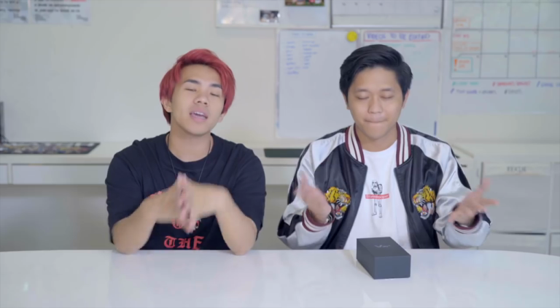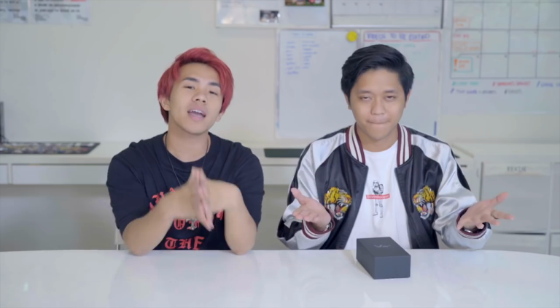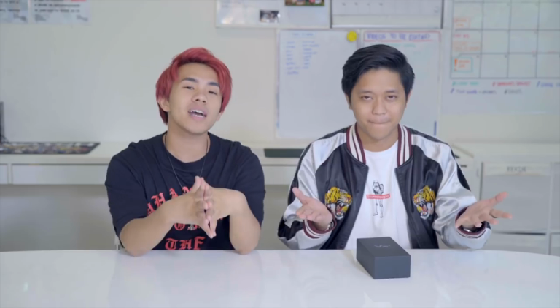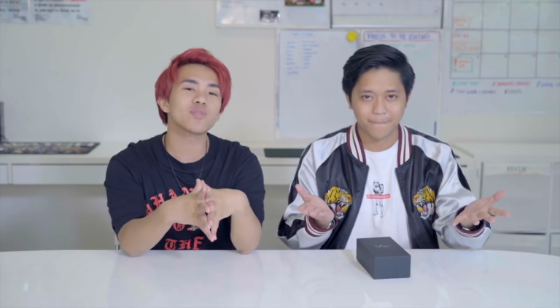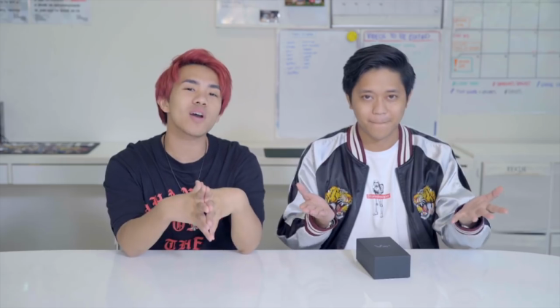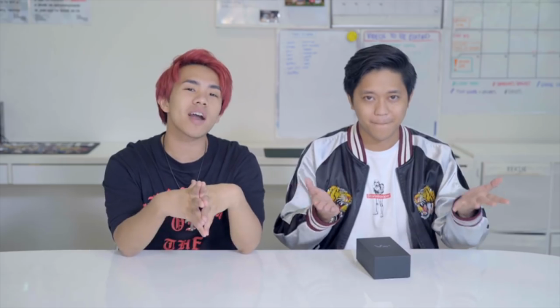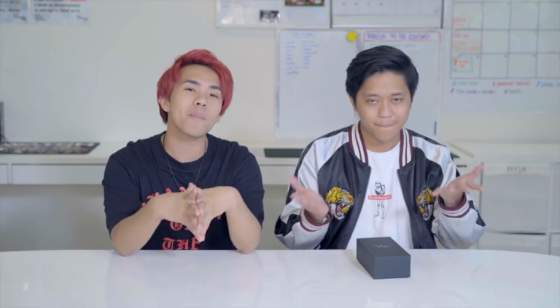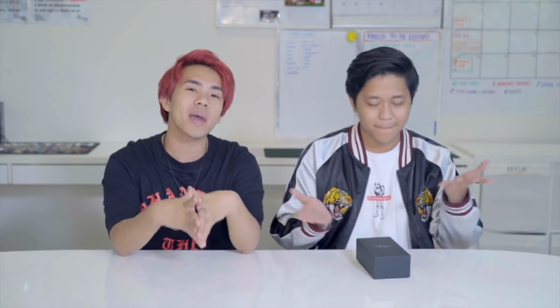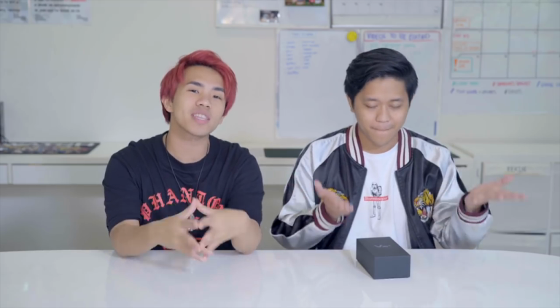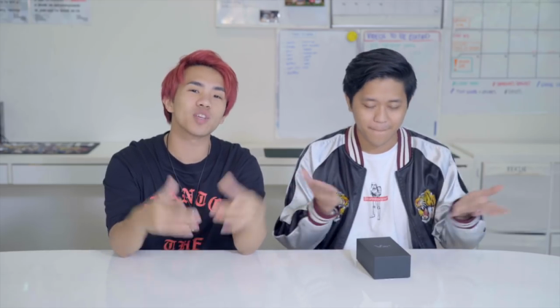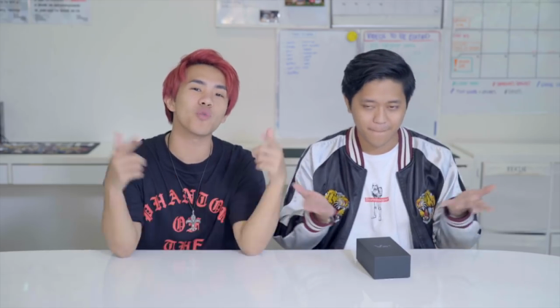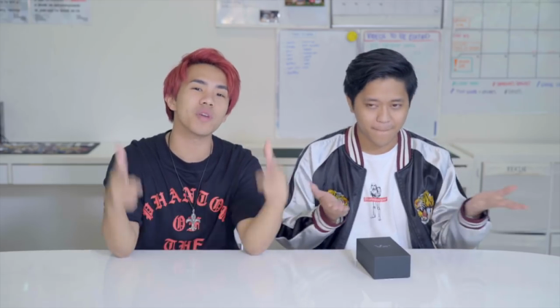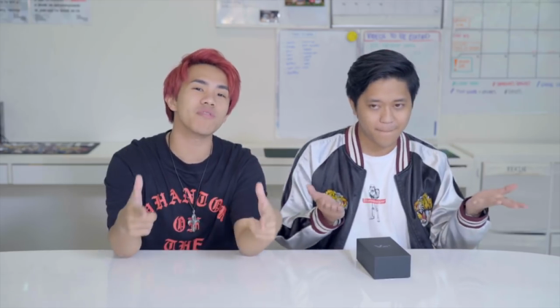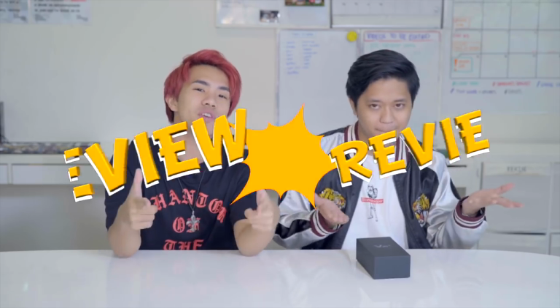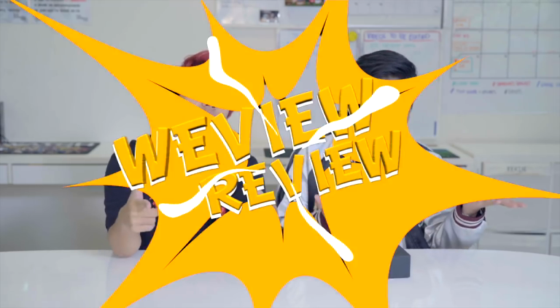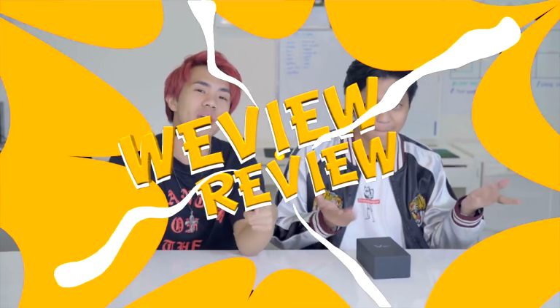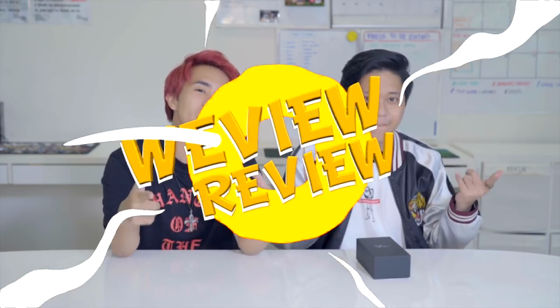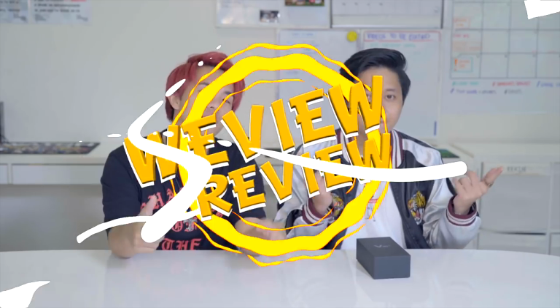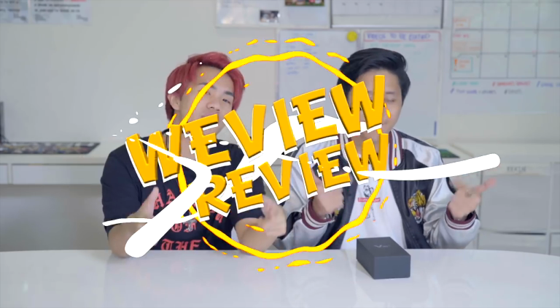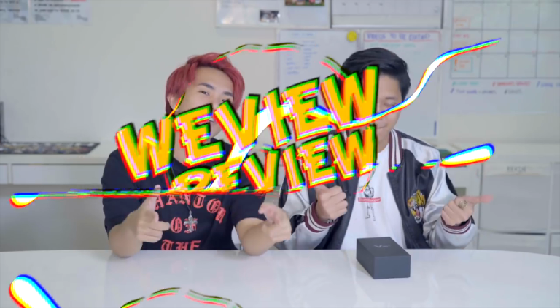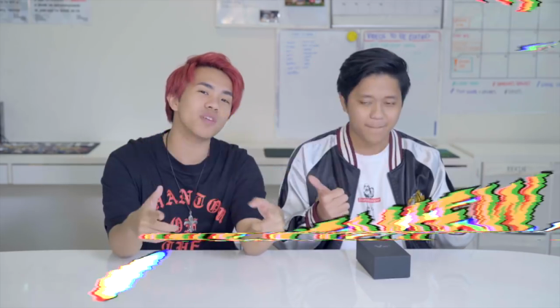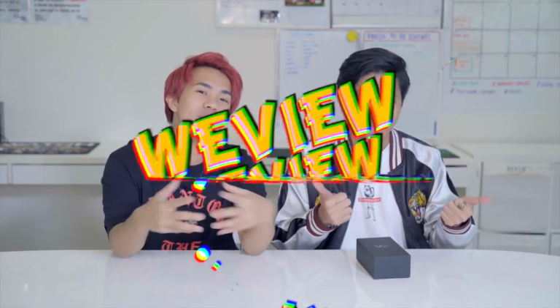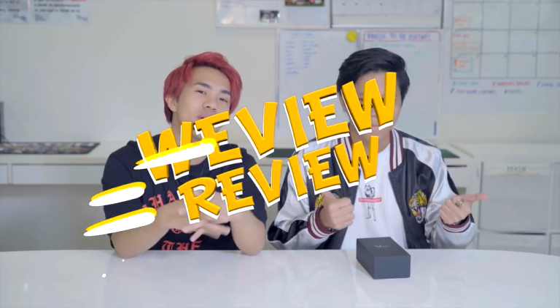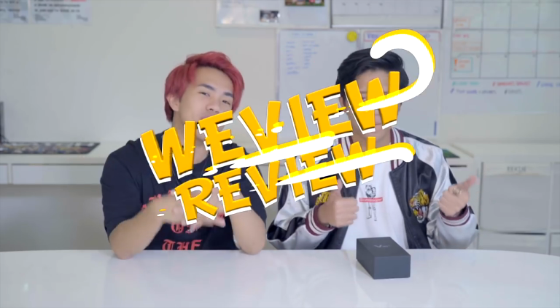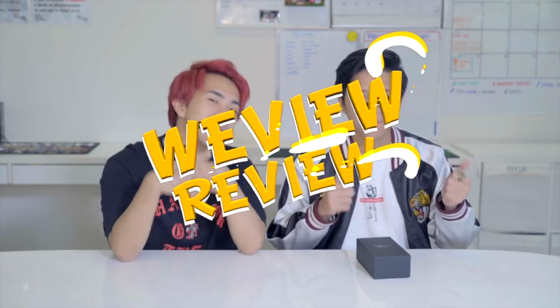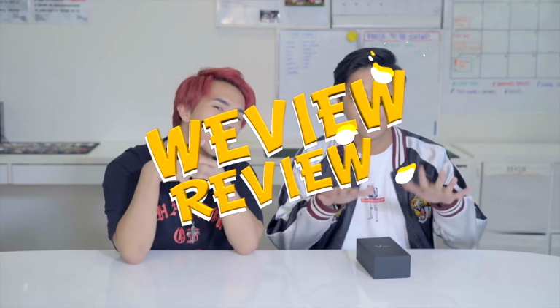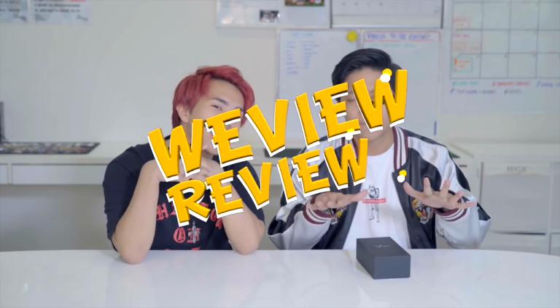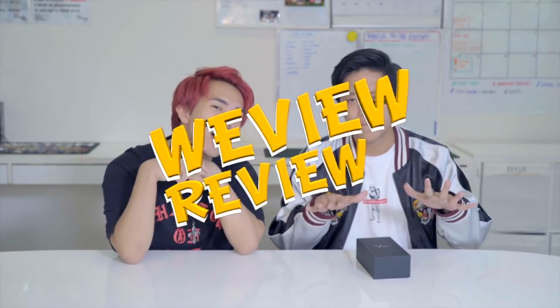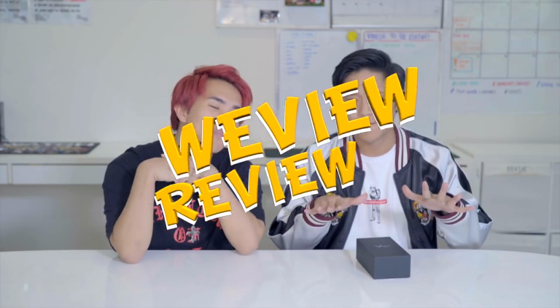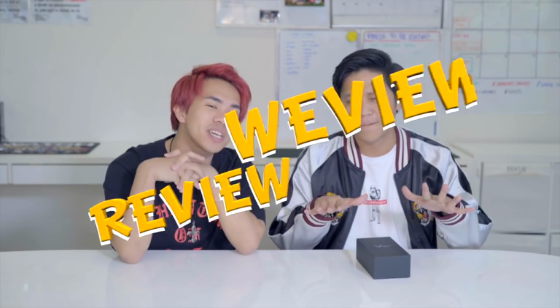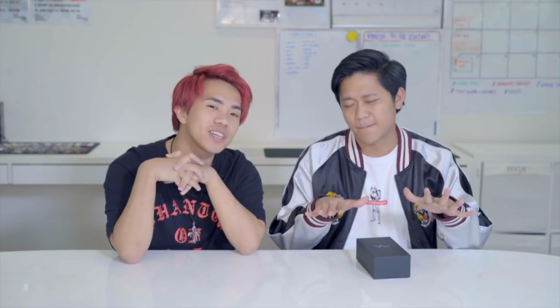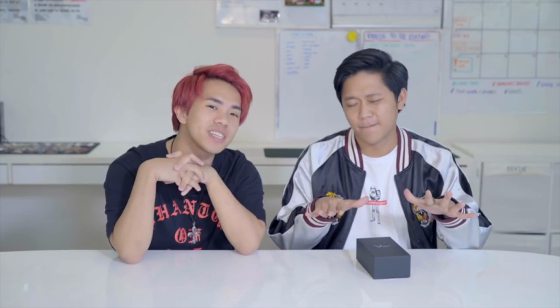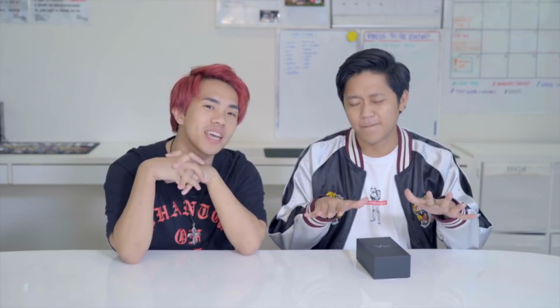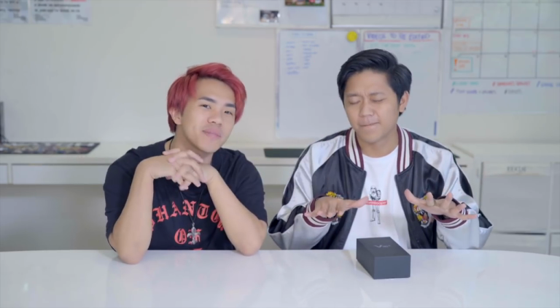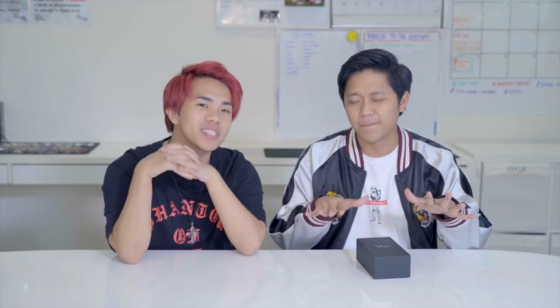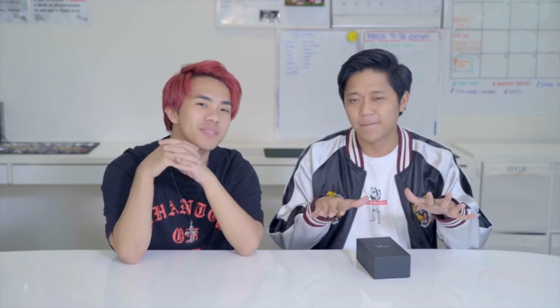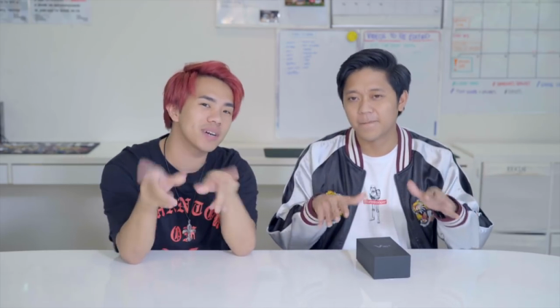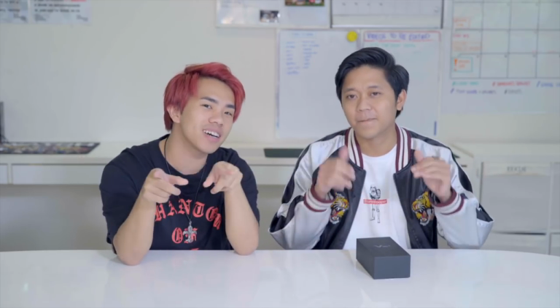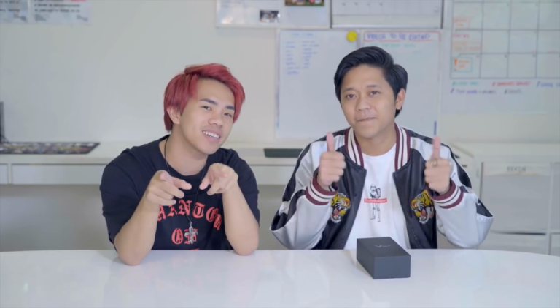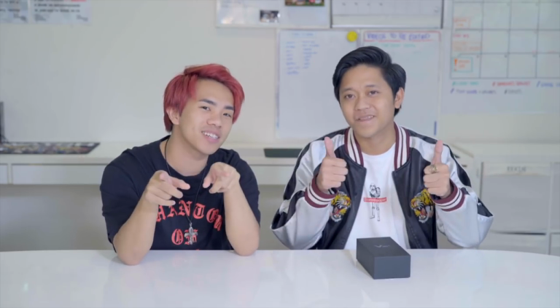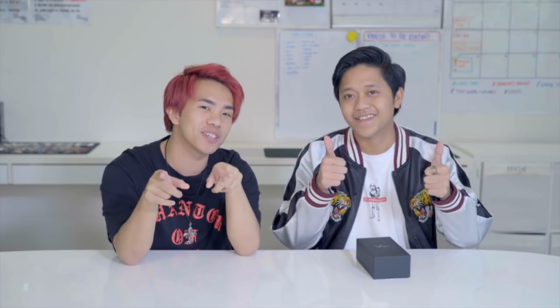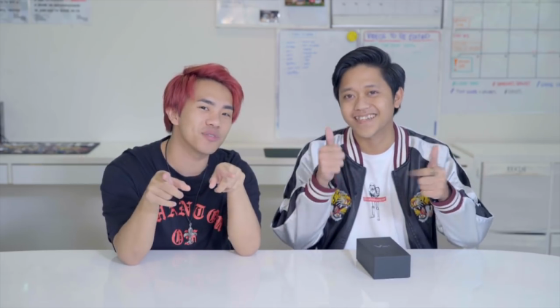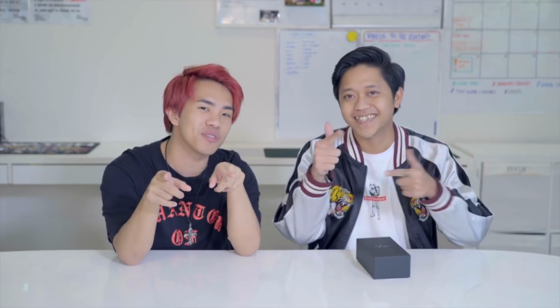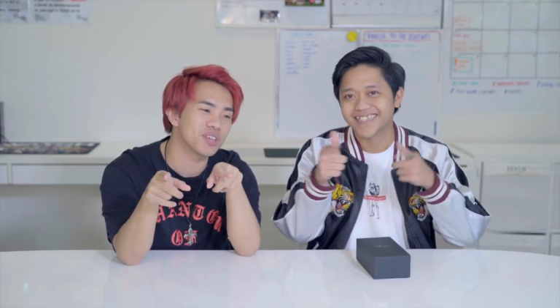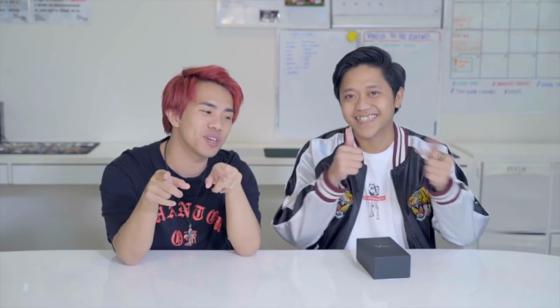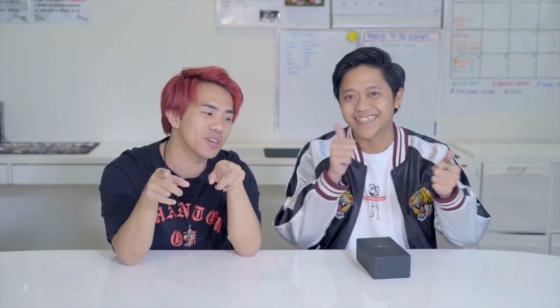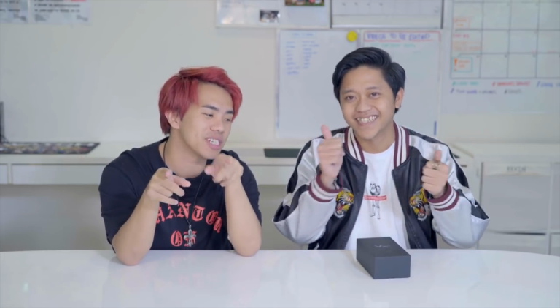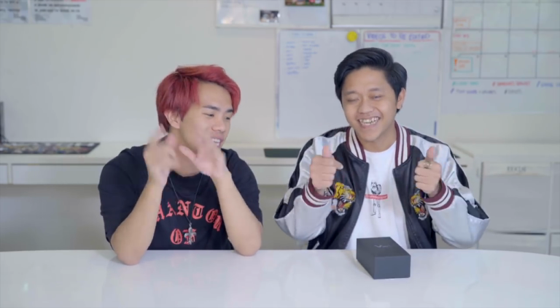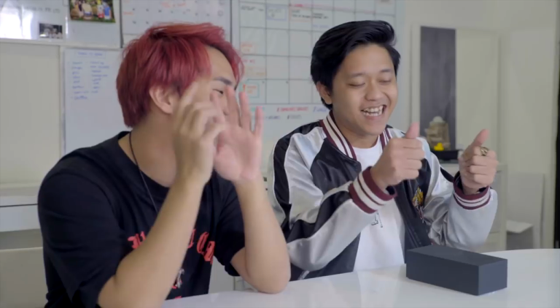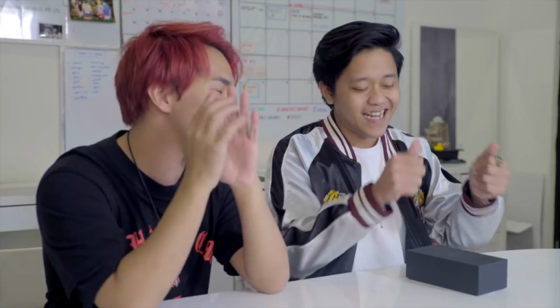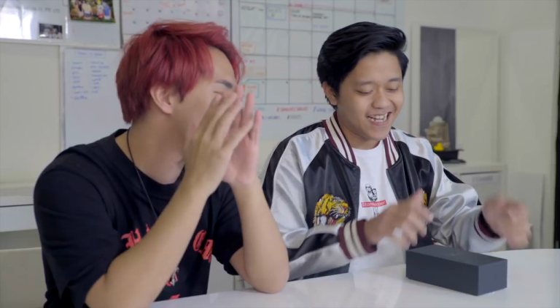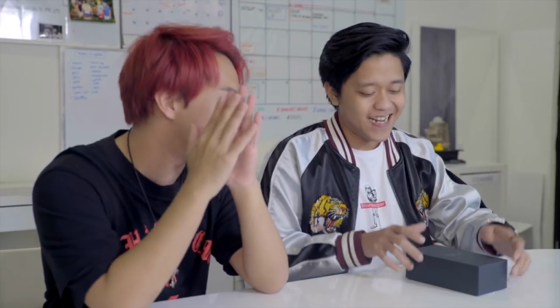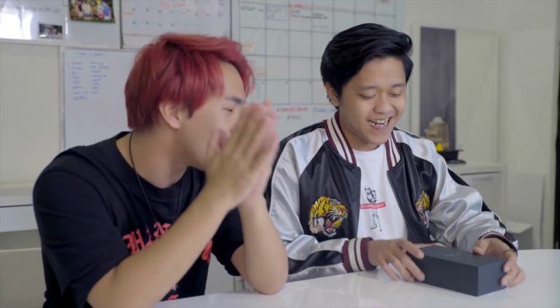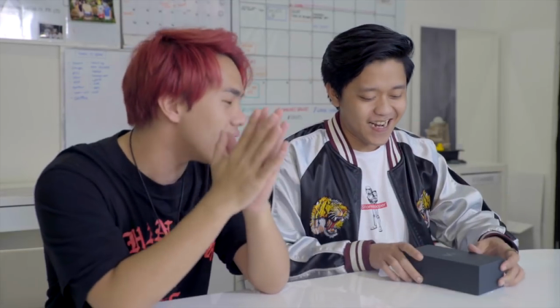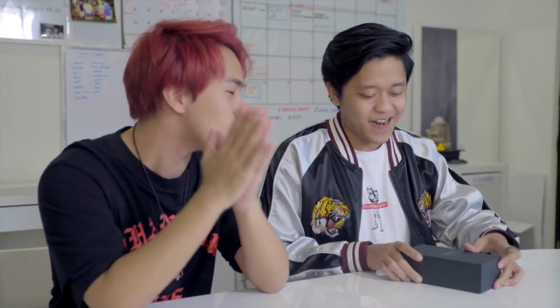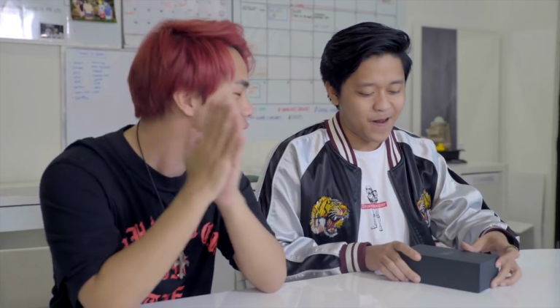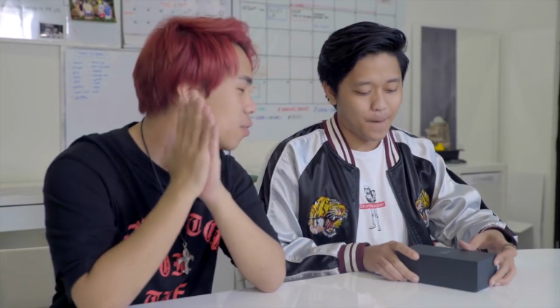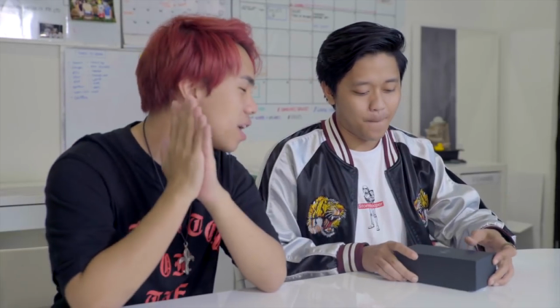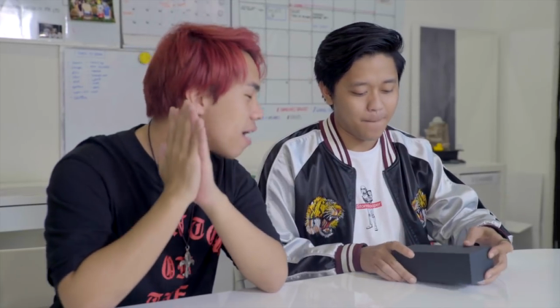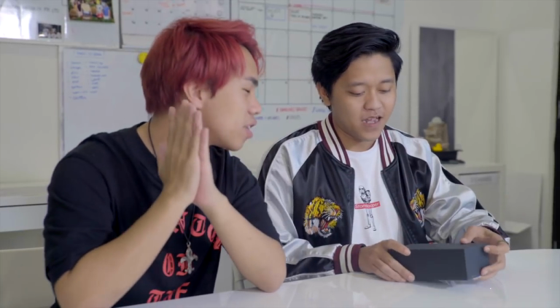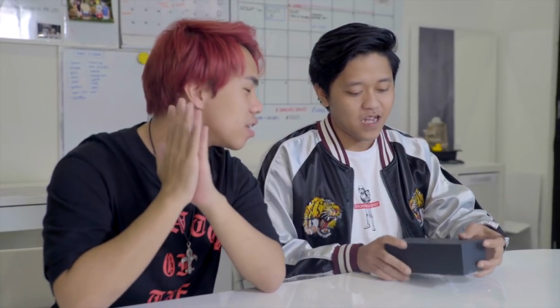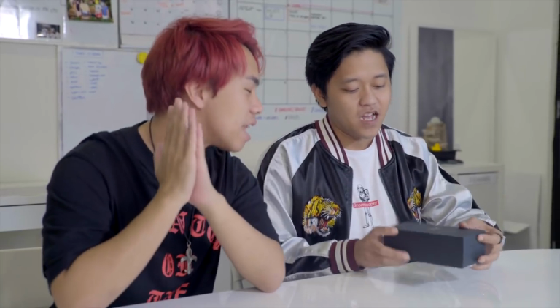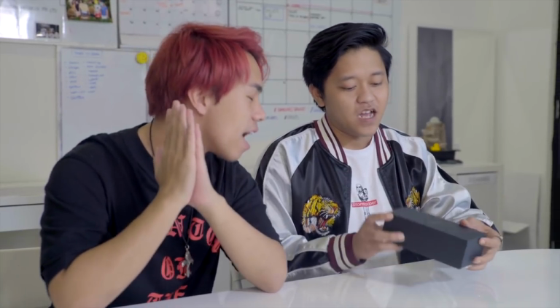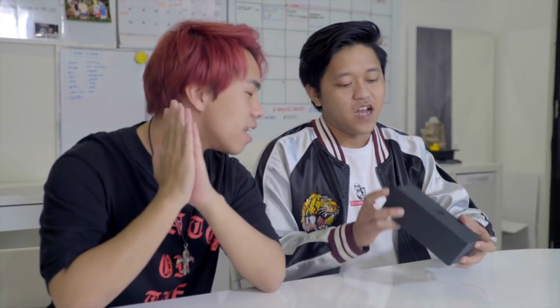Hey guys, welcome back to WeView and Review, where we may not be good gamers but good reviewers. And today, what do we have here, Dan?